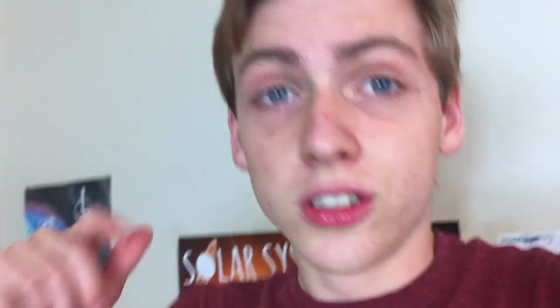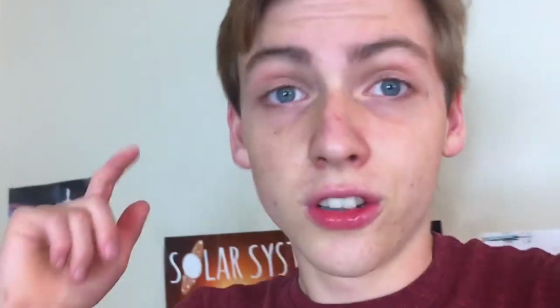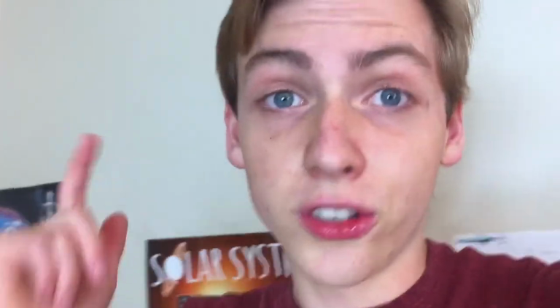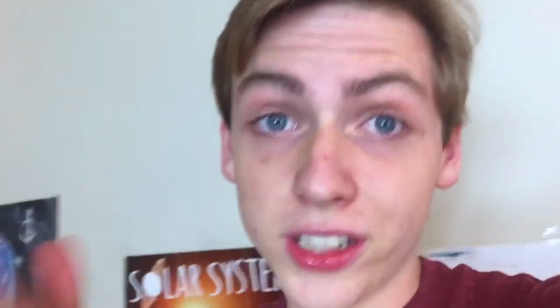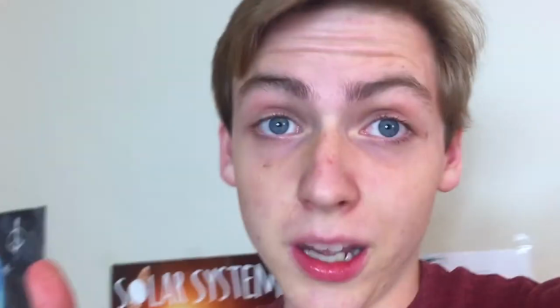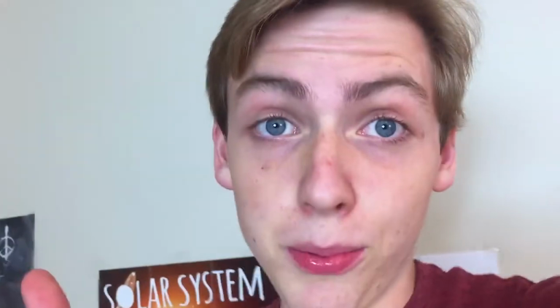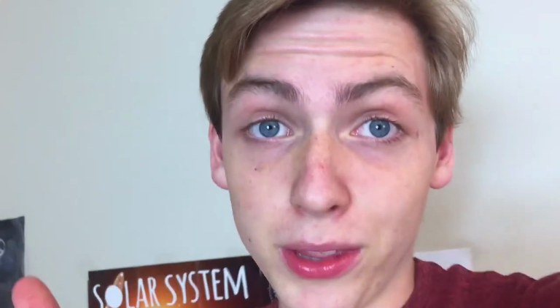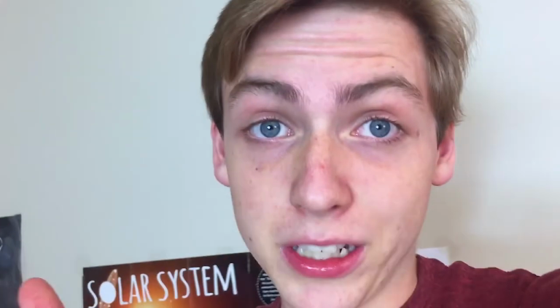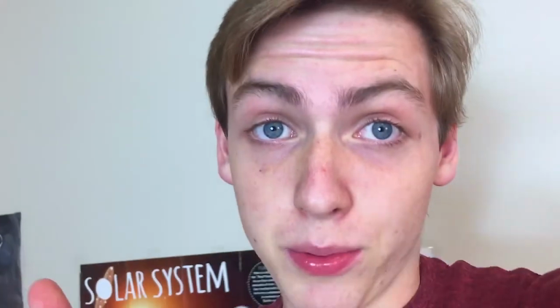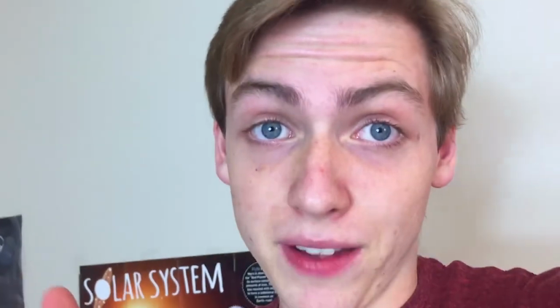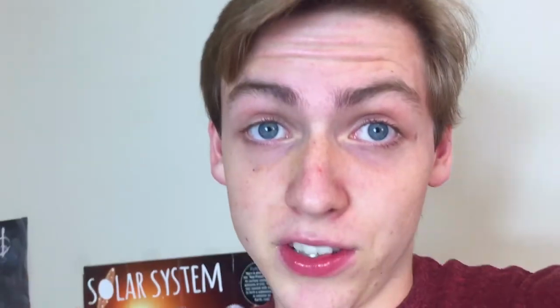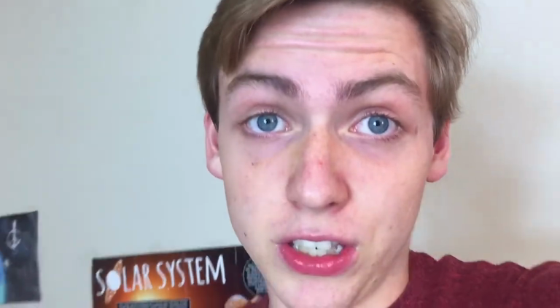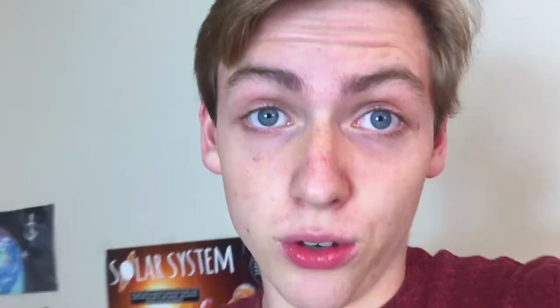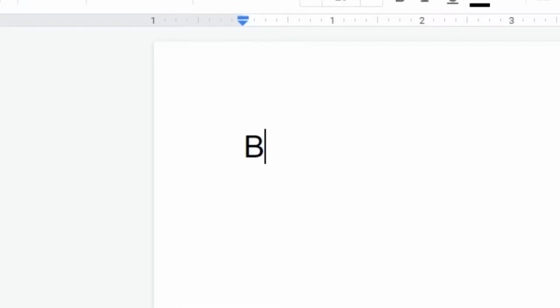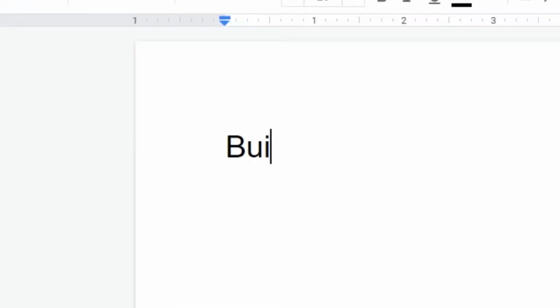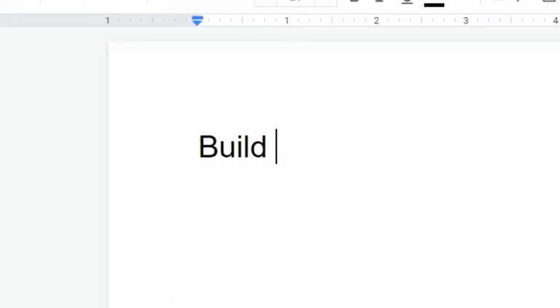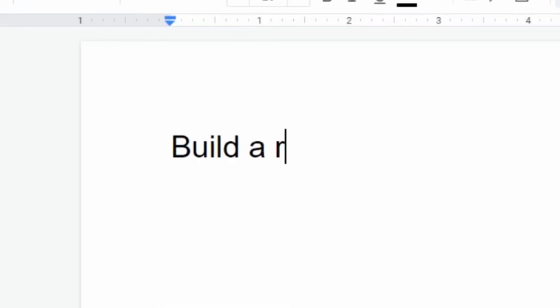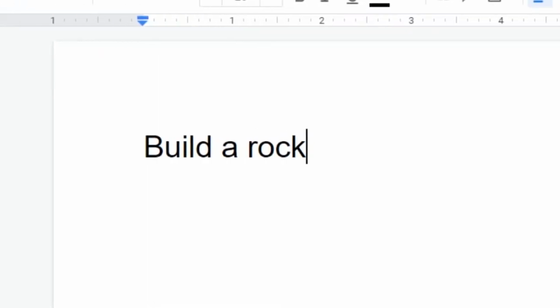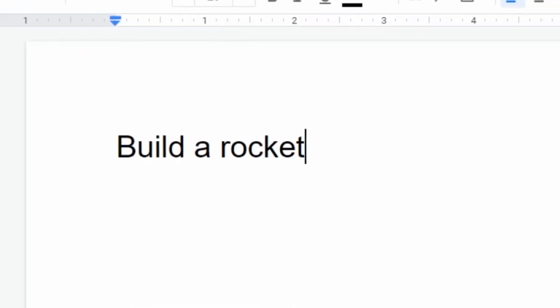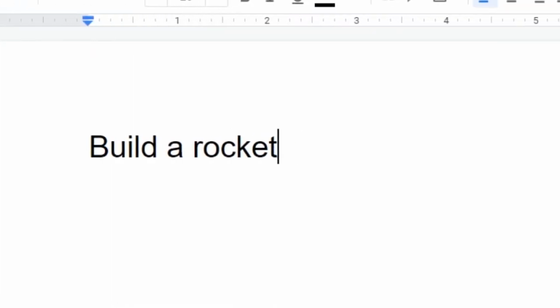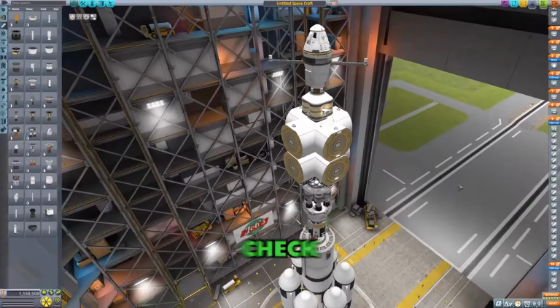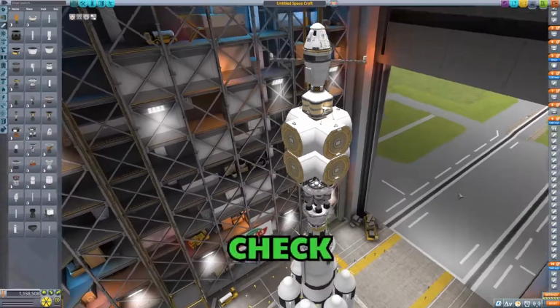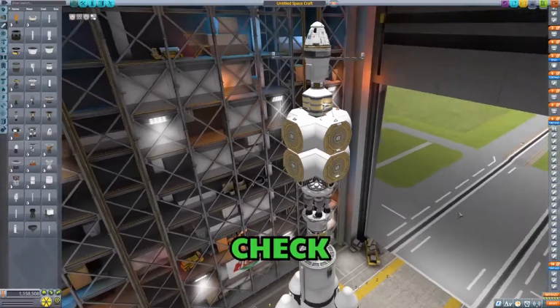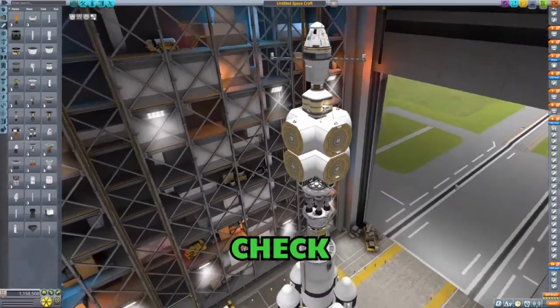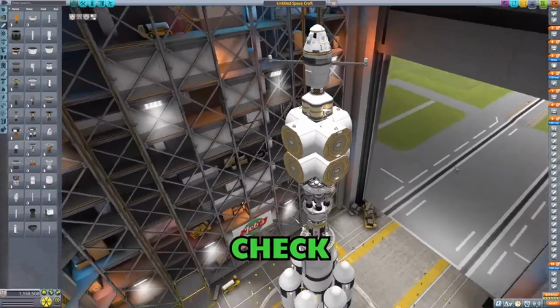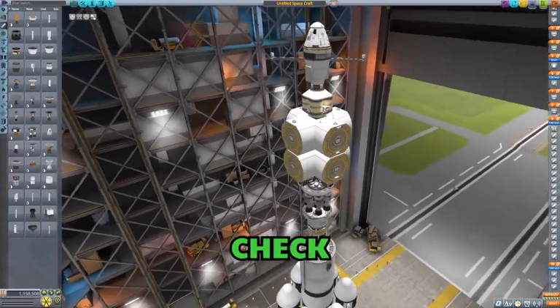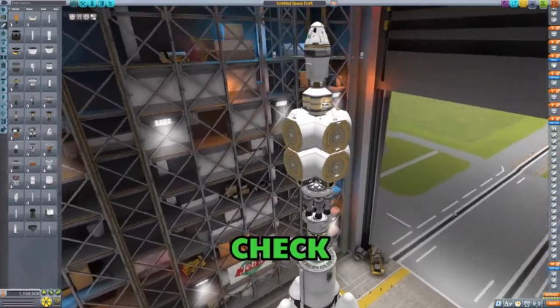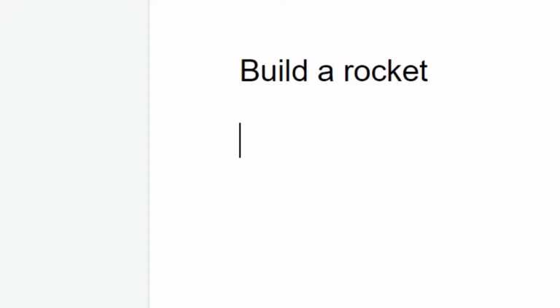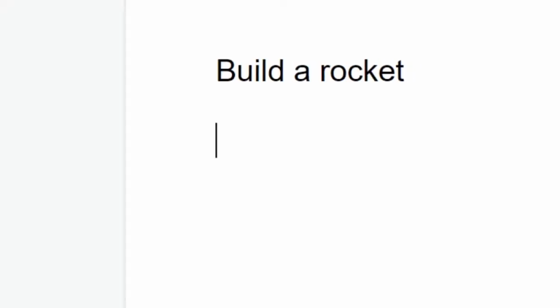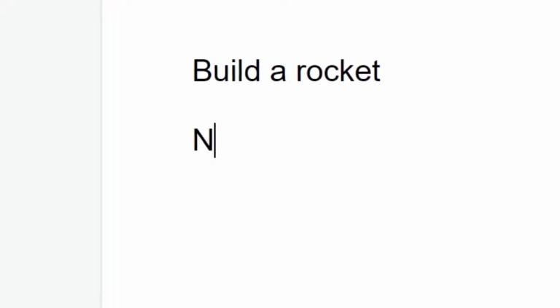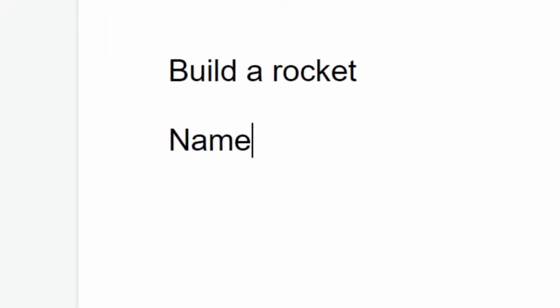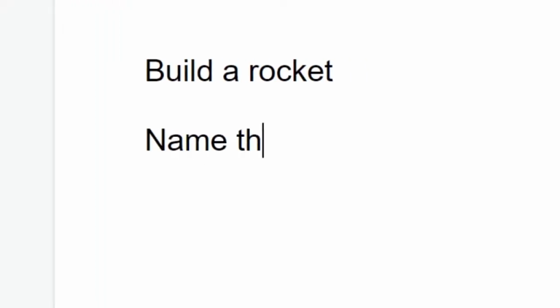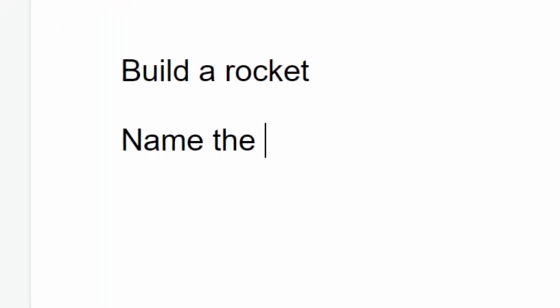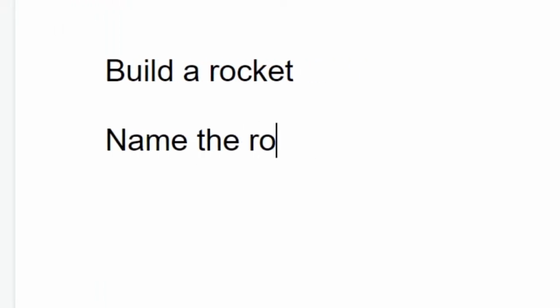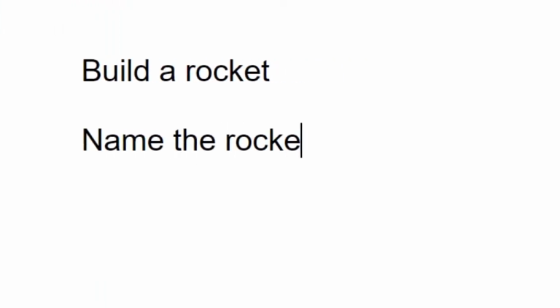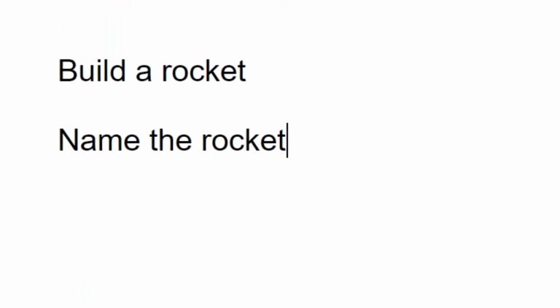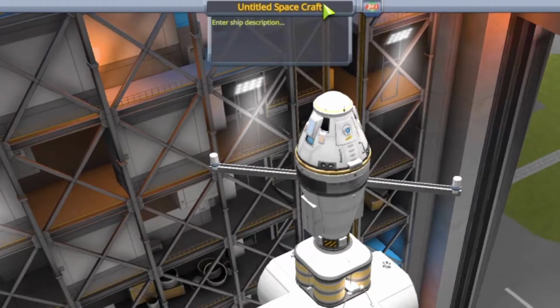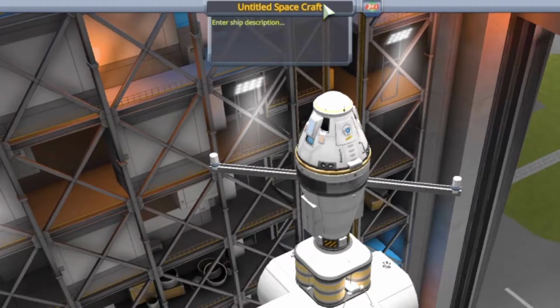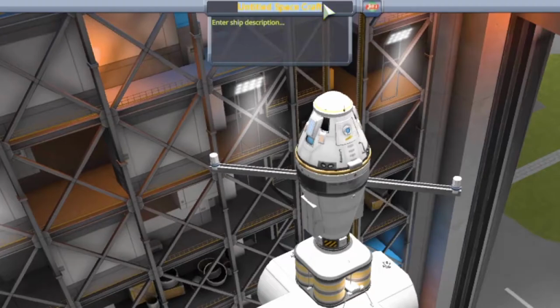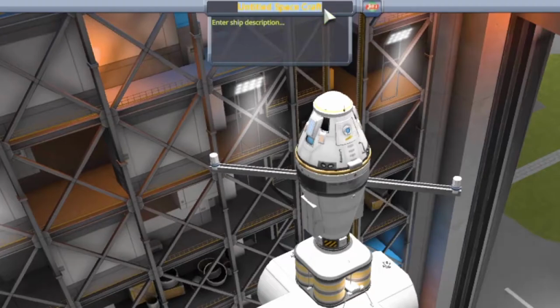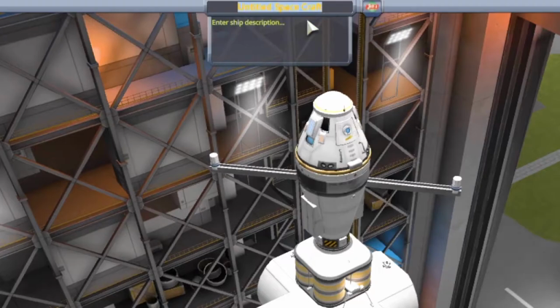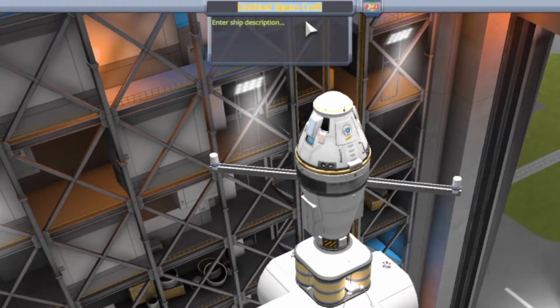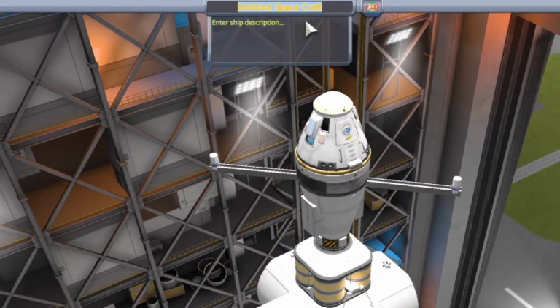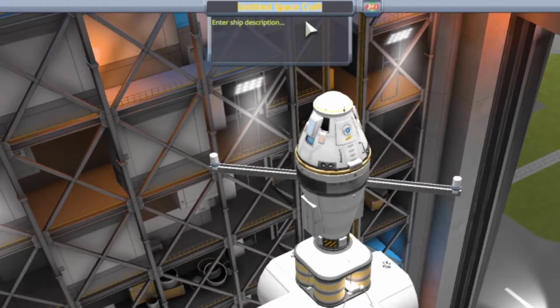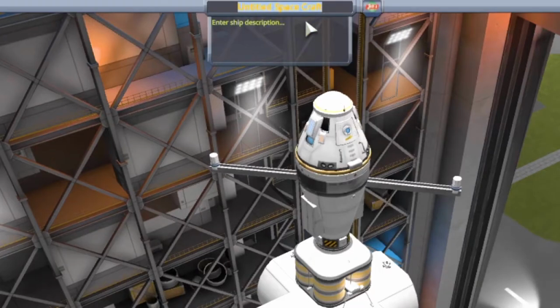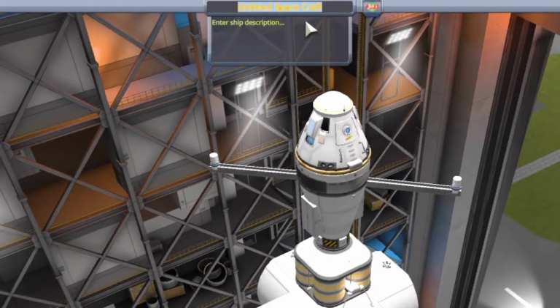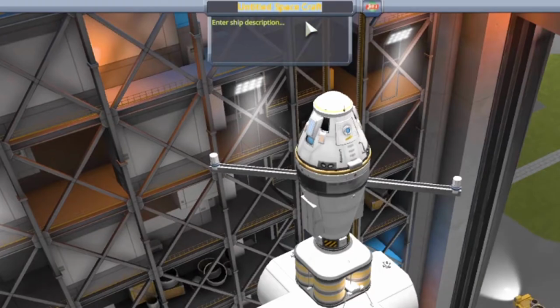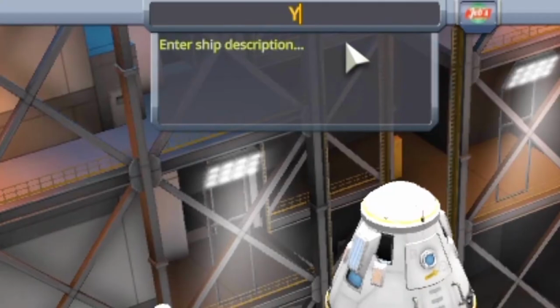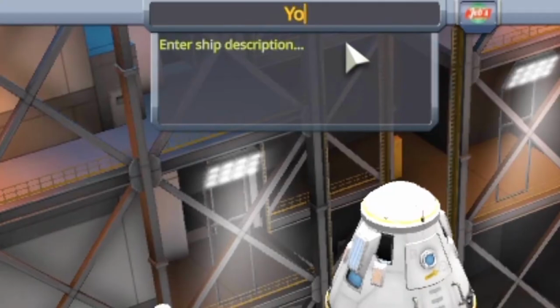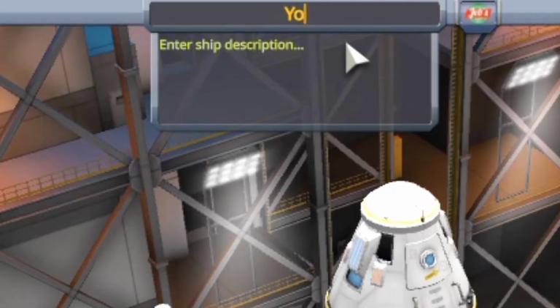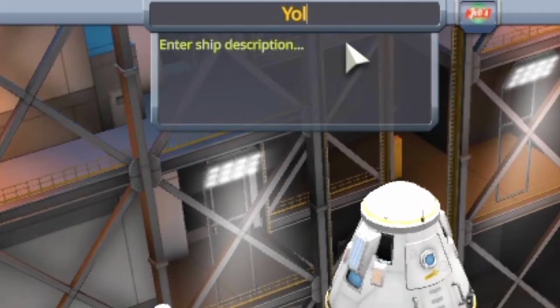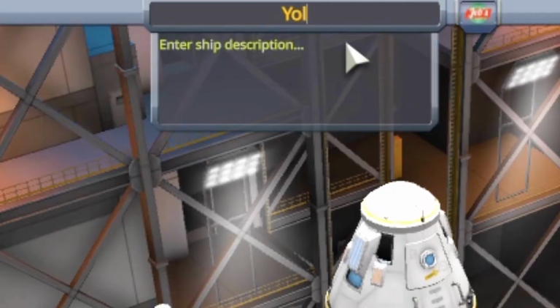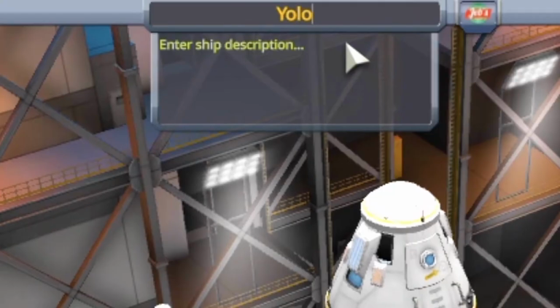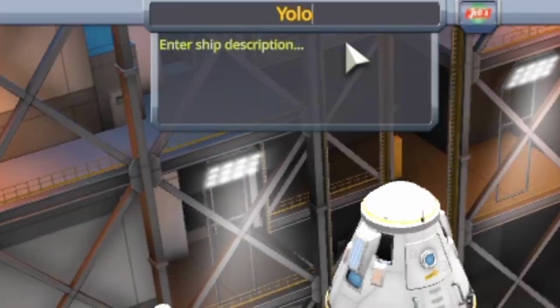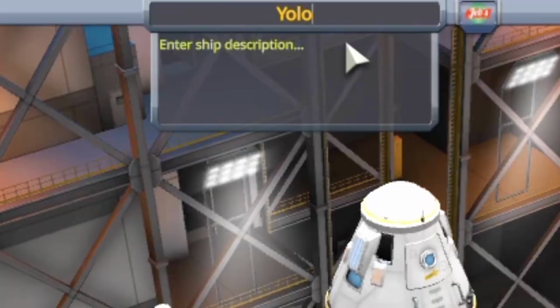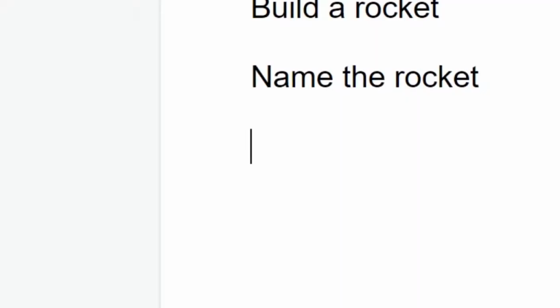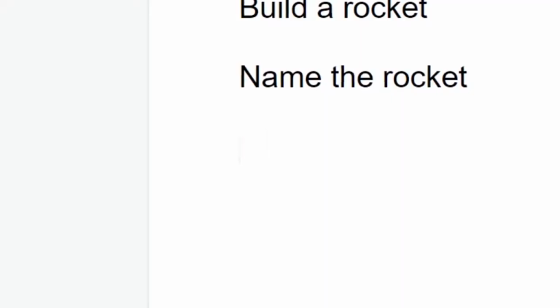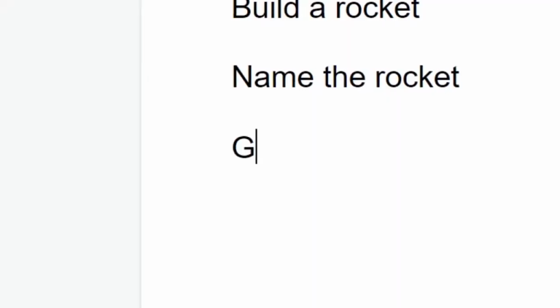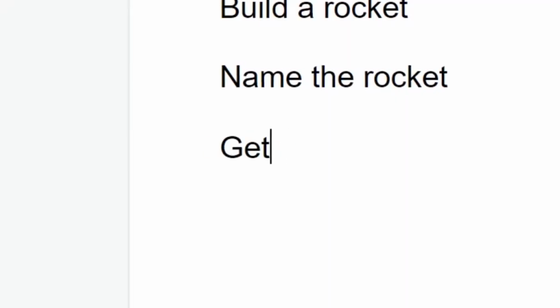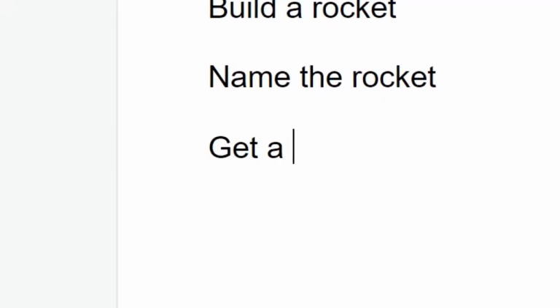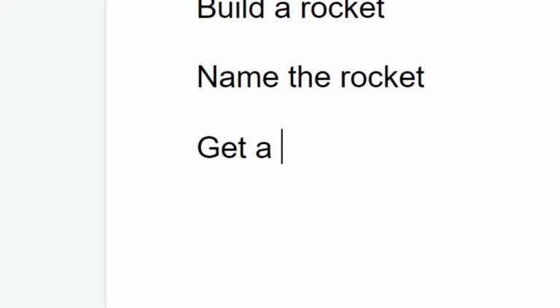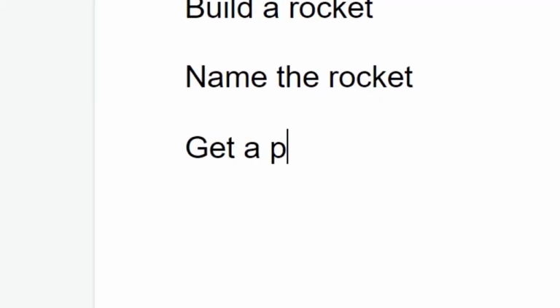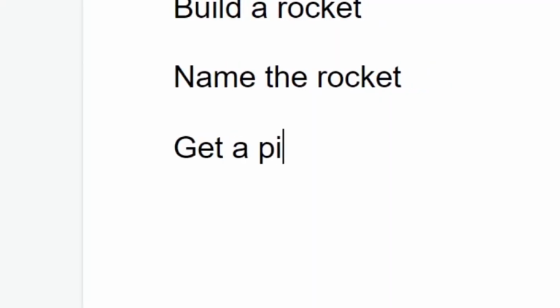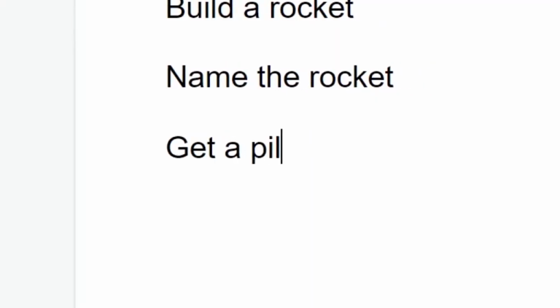So there are a couple things we have to do: build a rocket — check — name the rocket, and get a pilot.